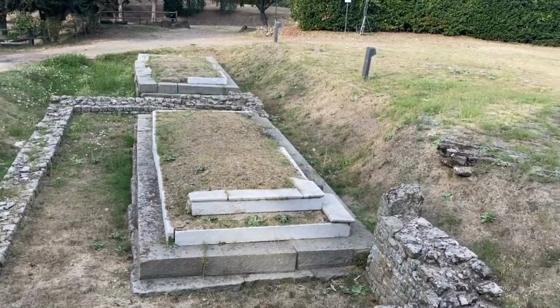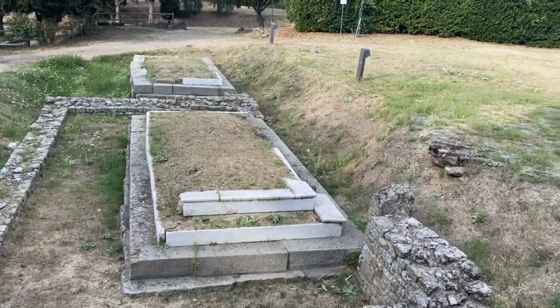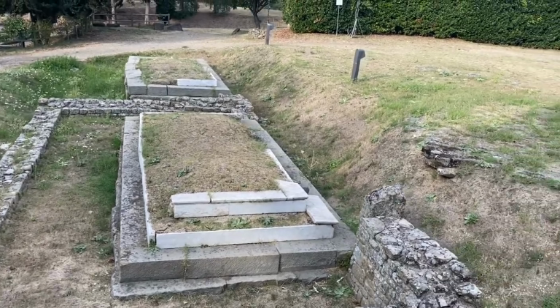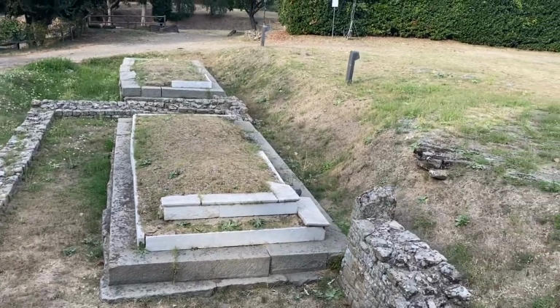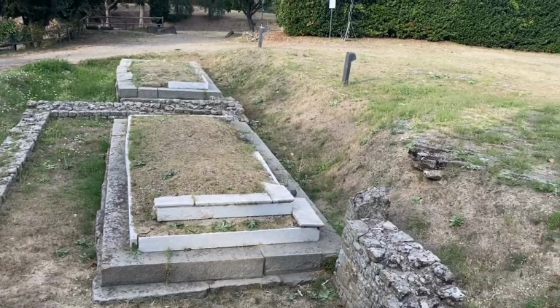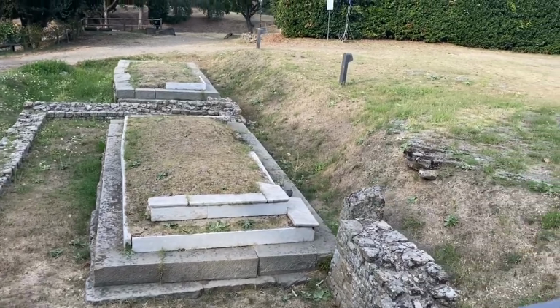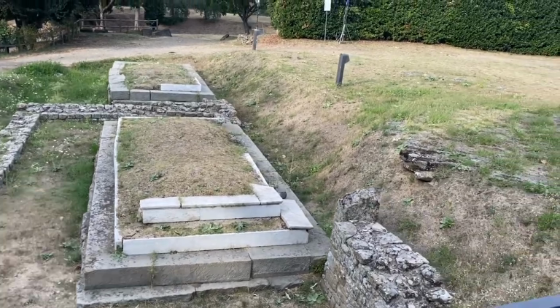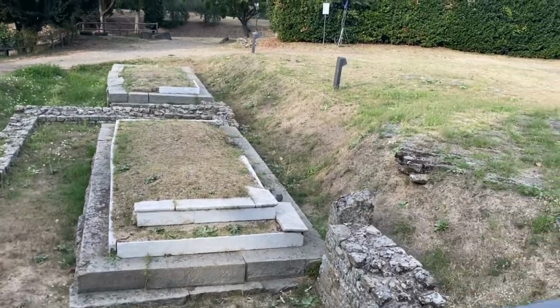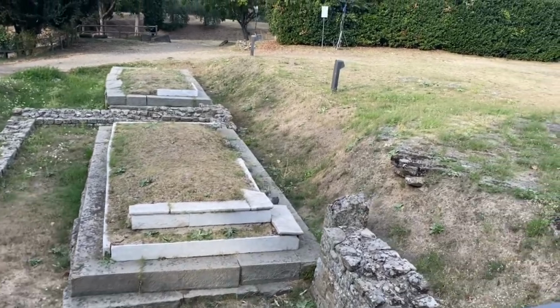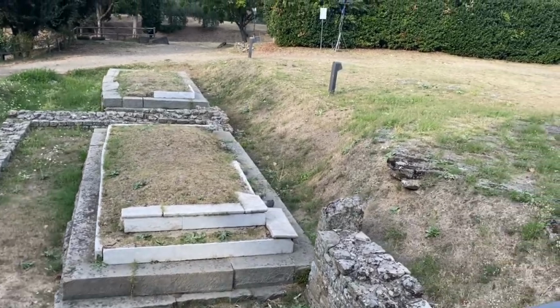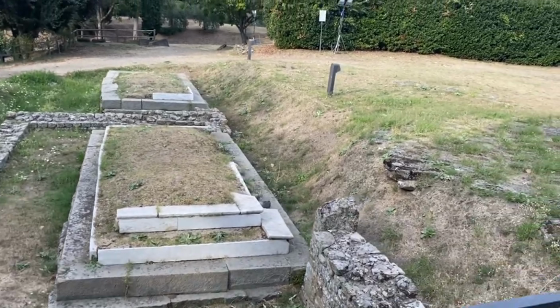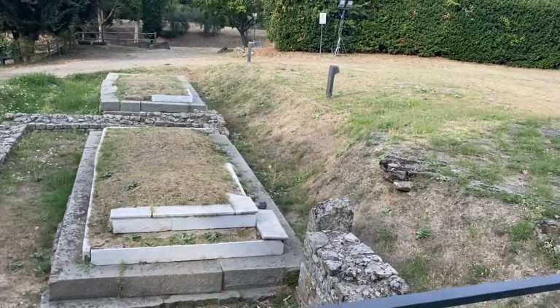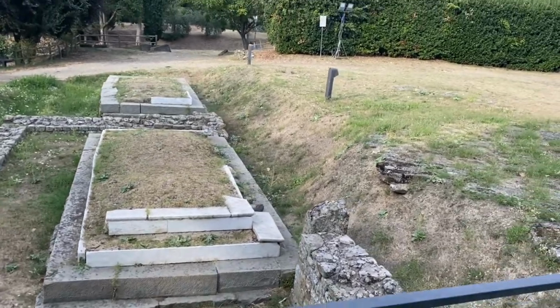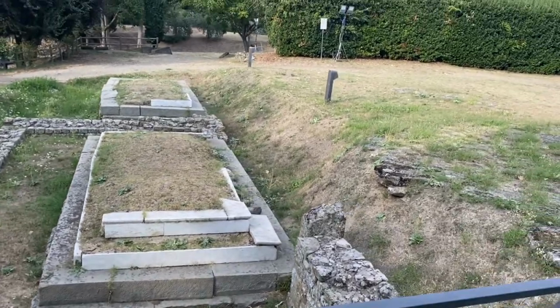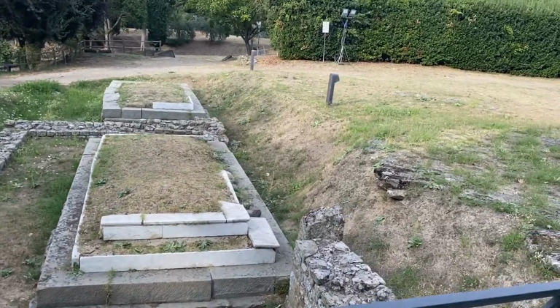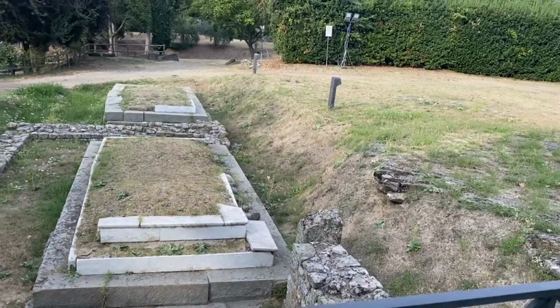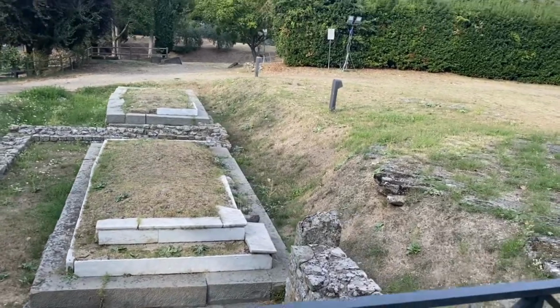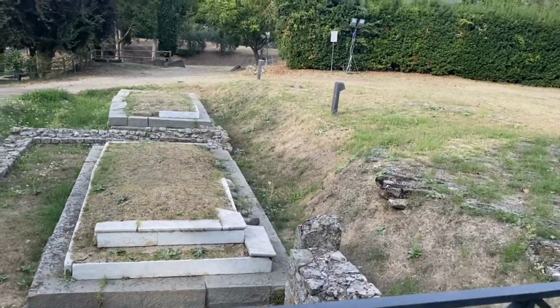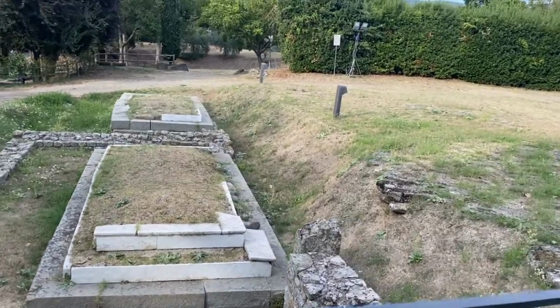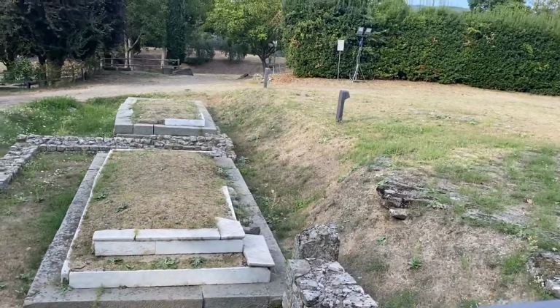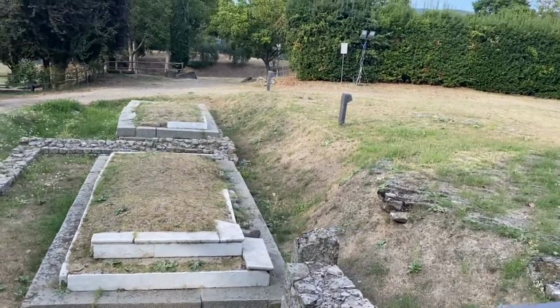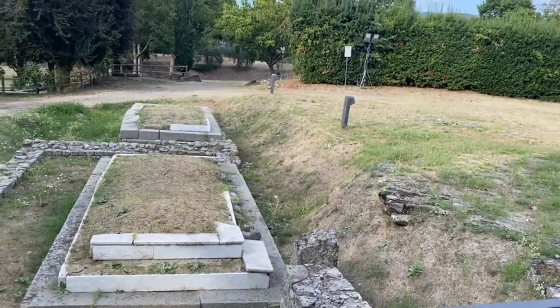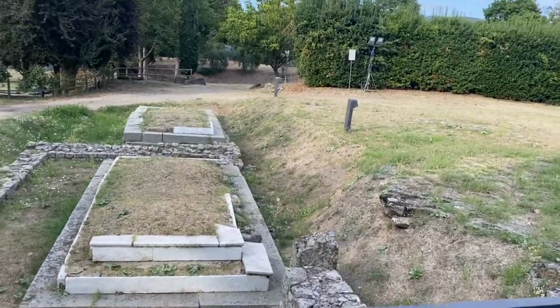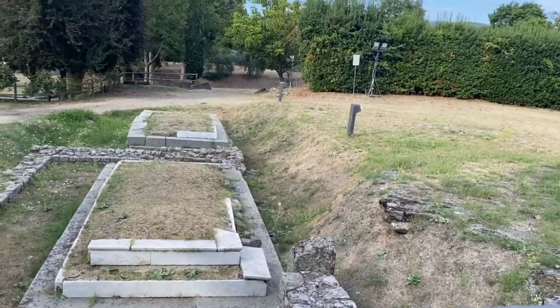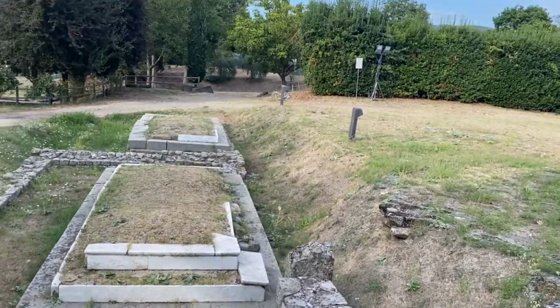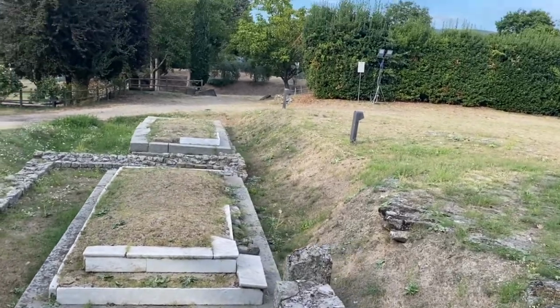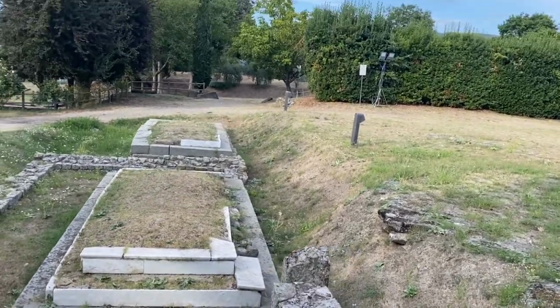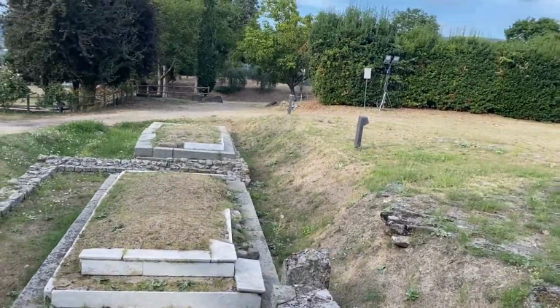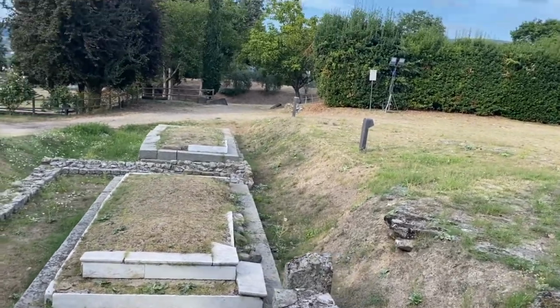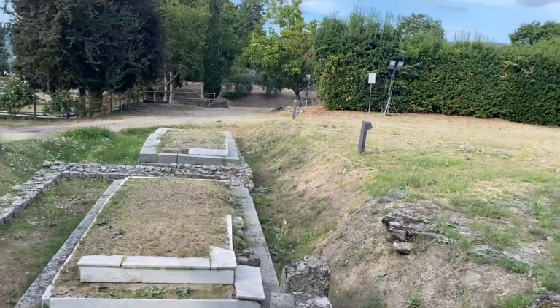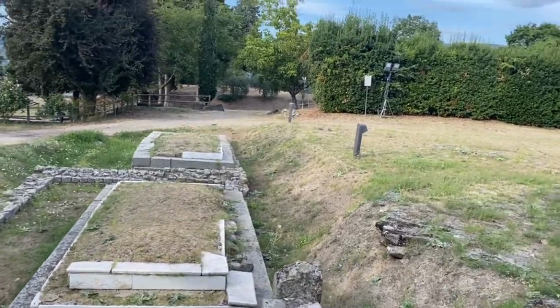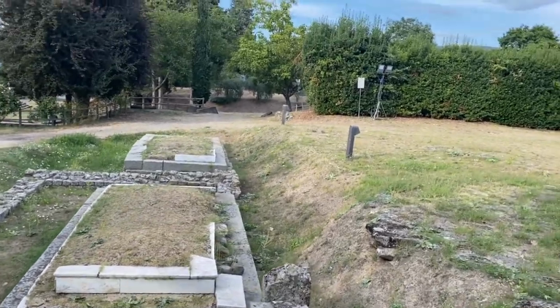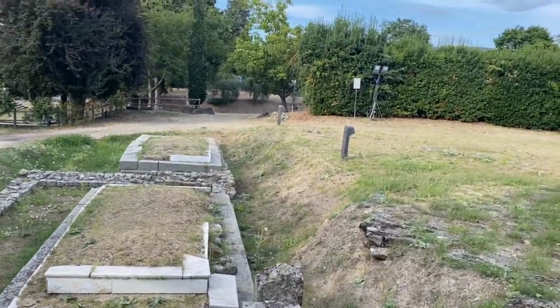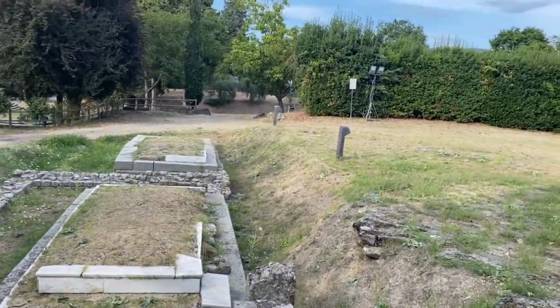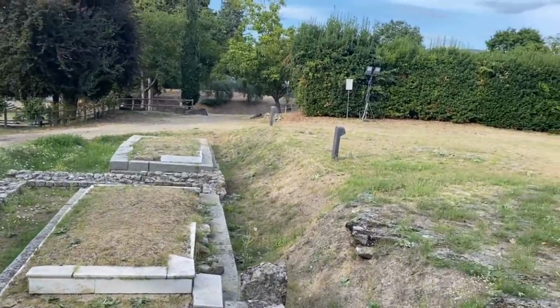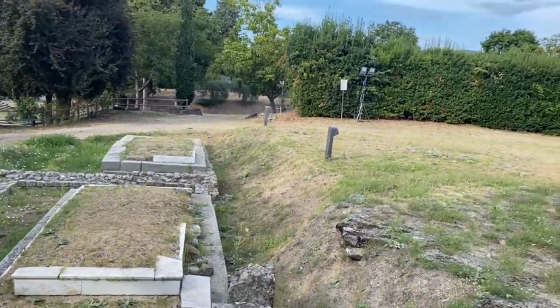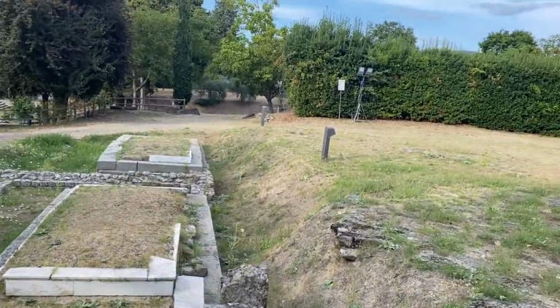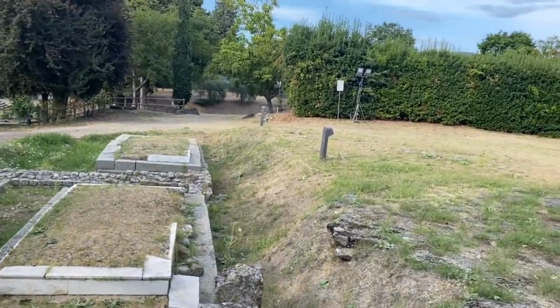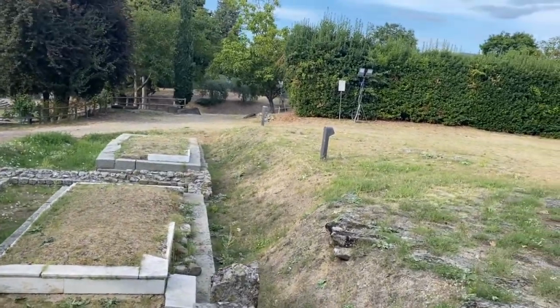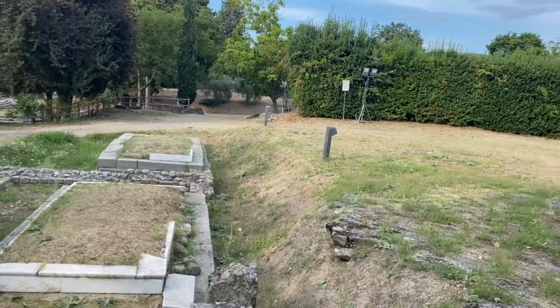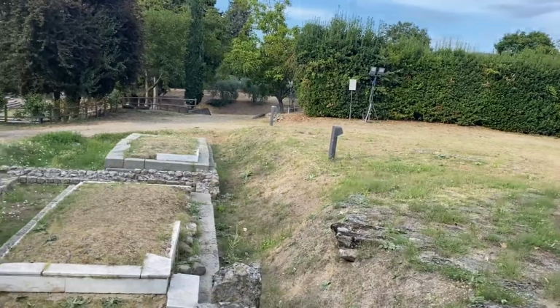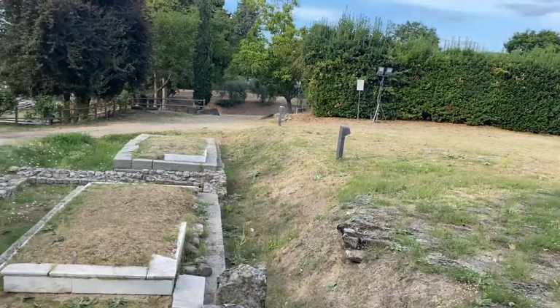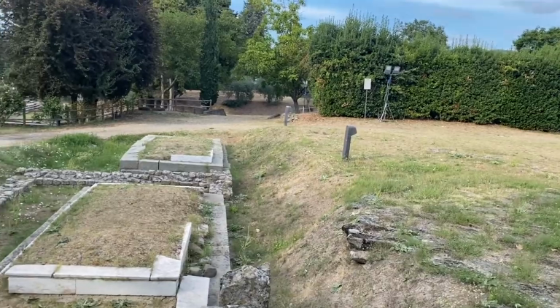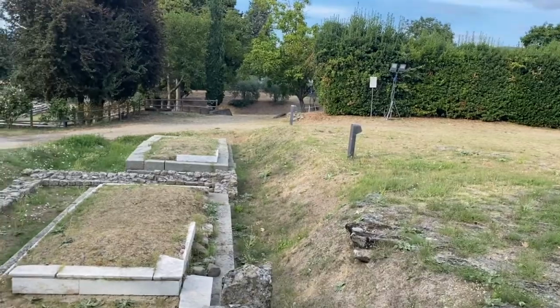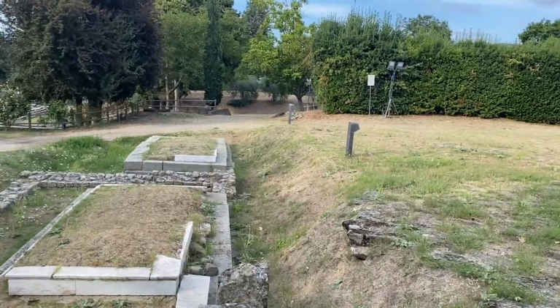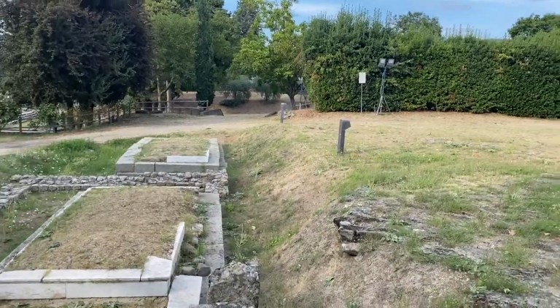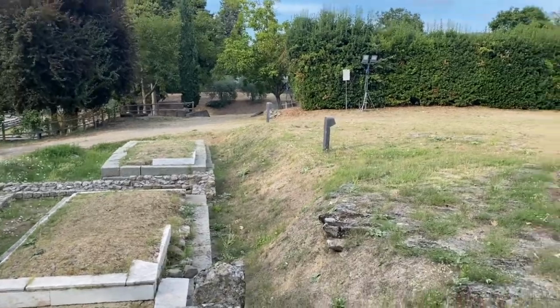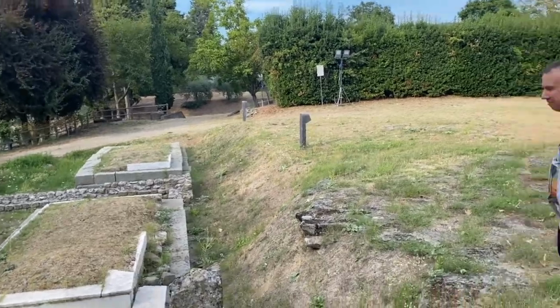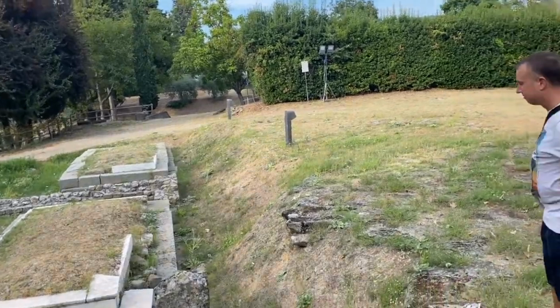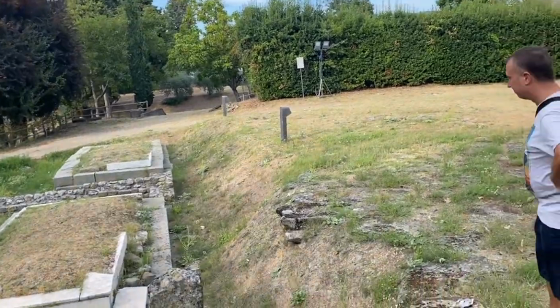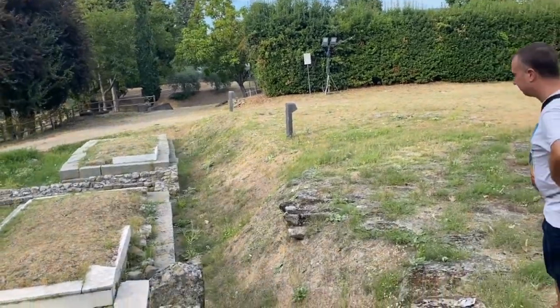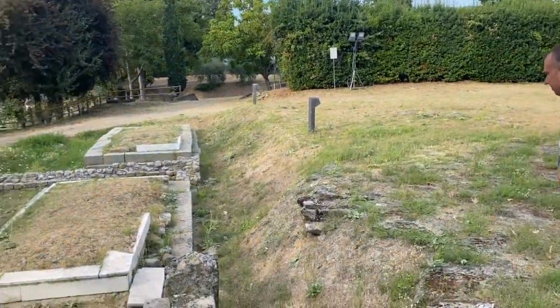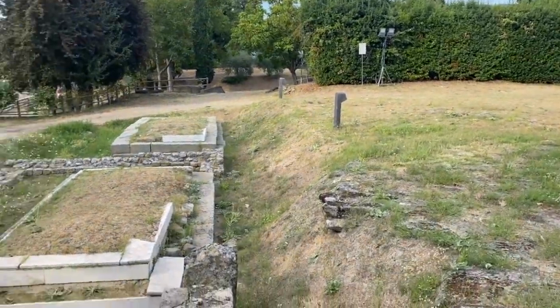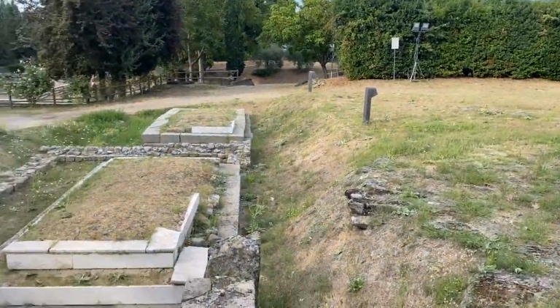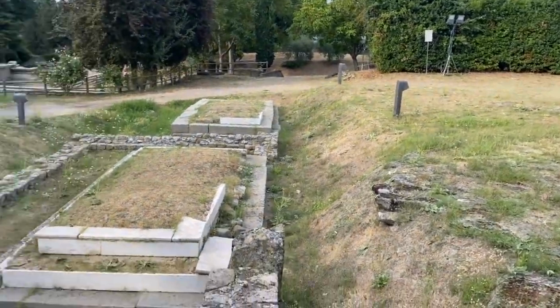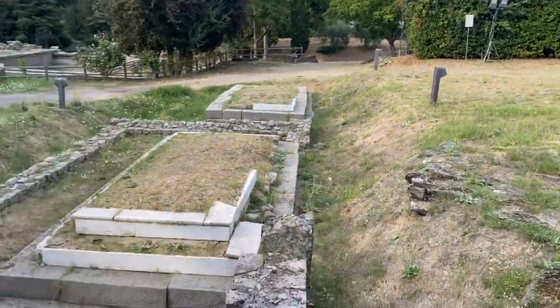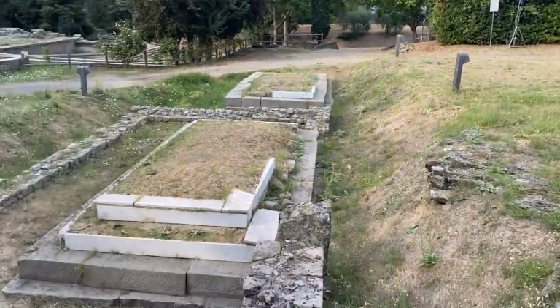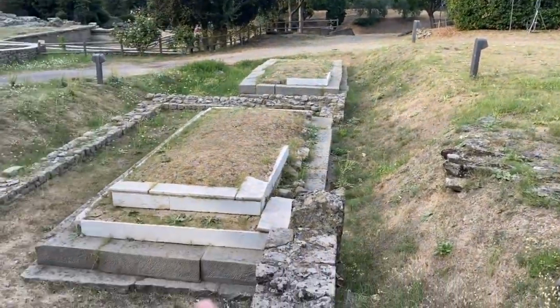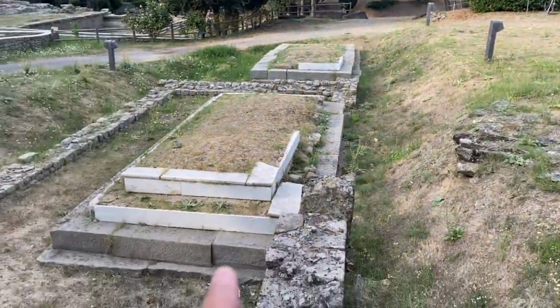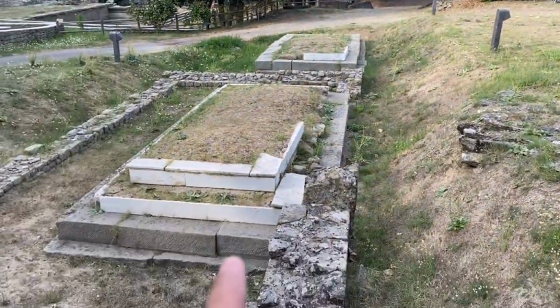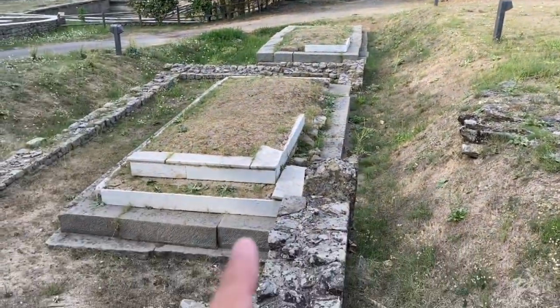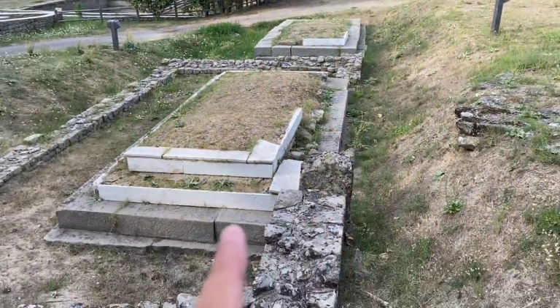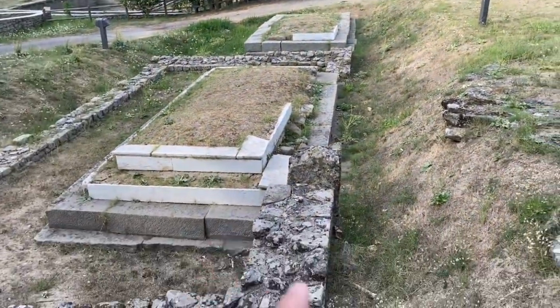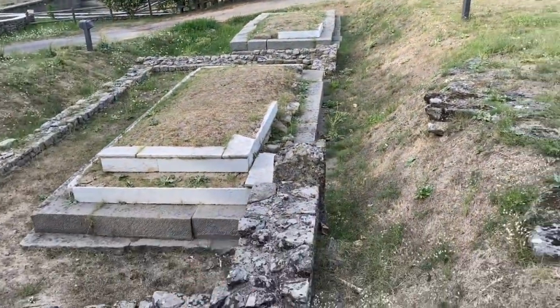It really looks like a tomb — with all those marbles there.